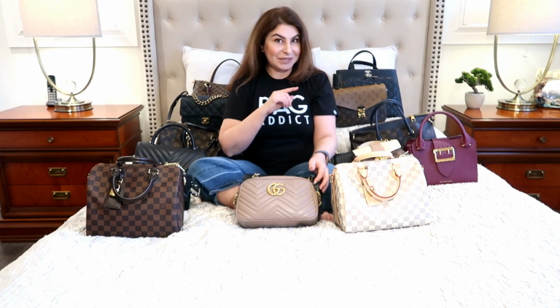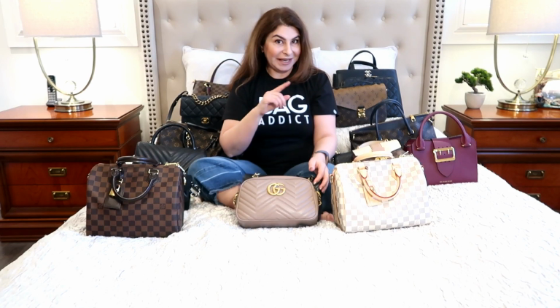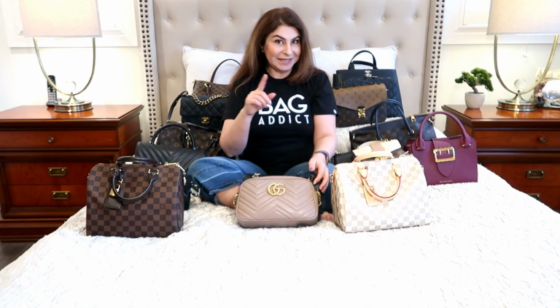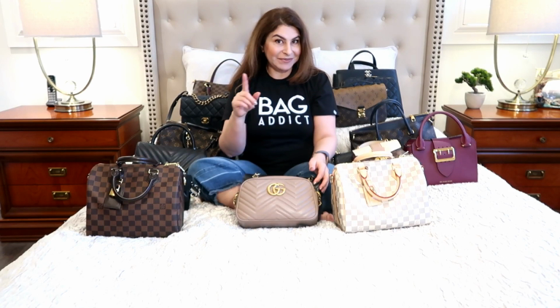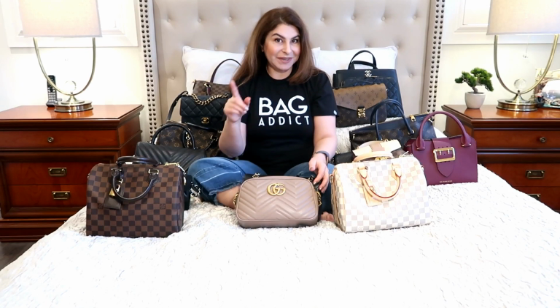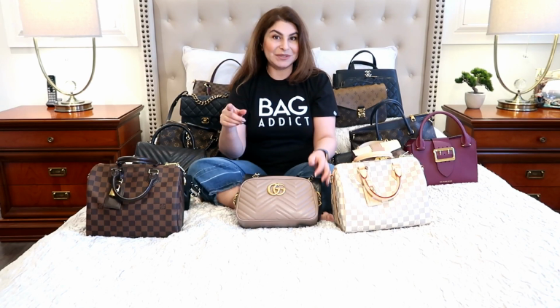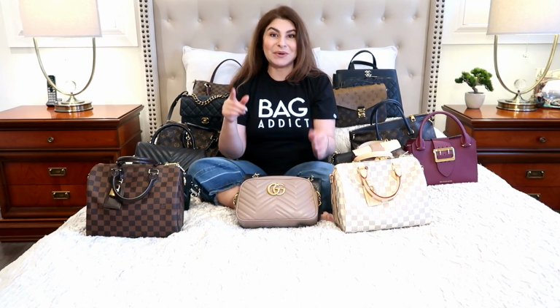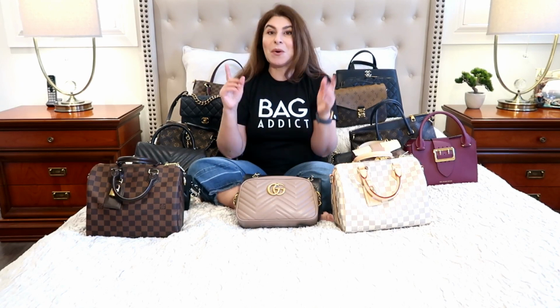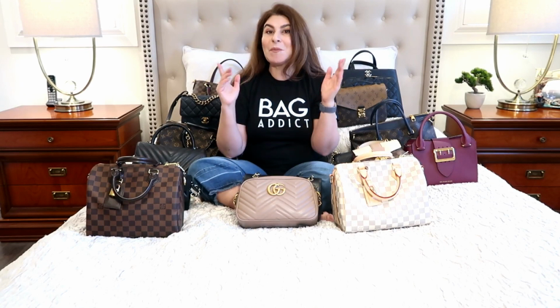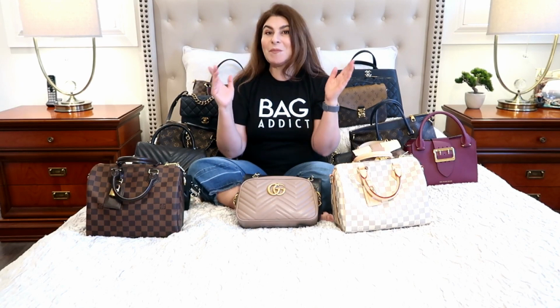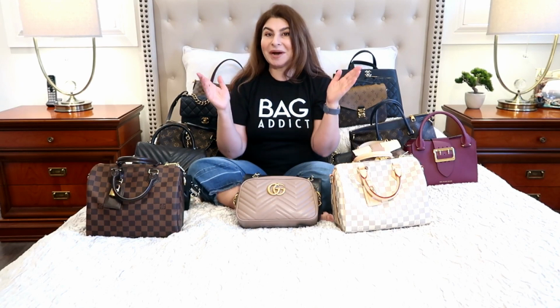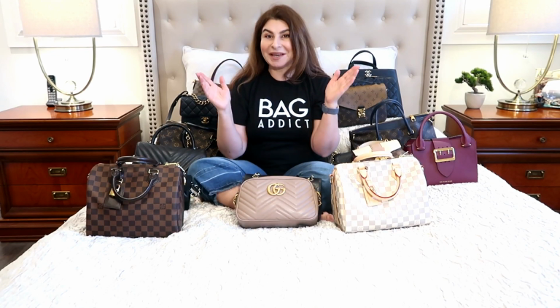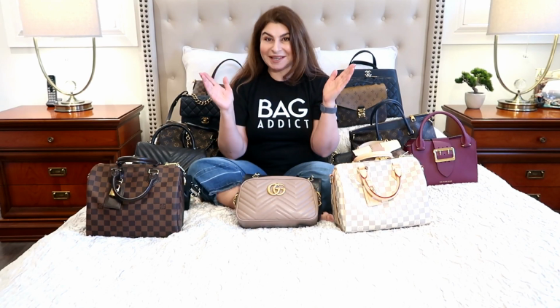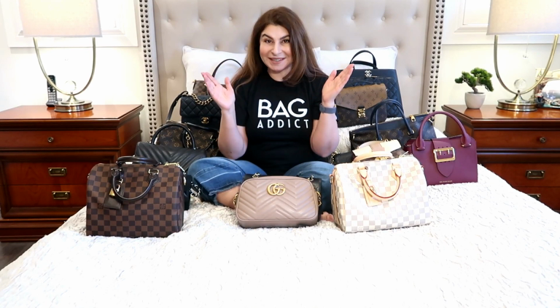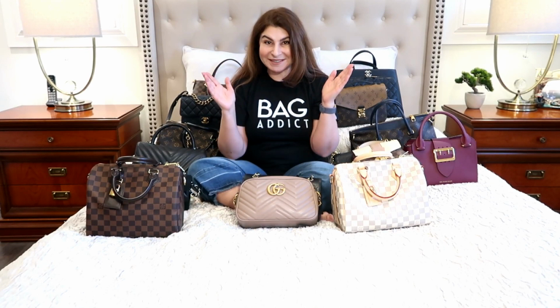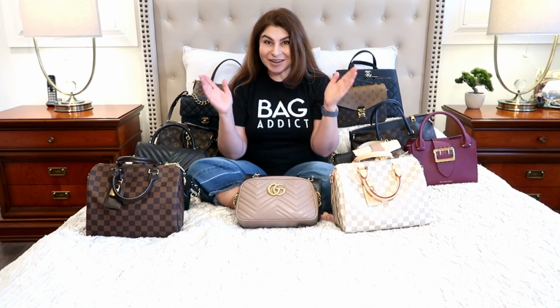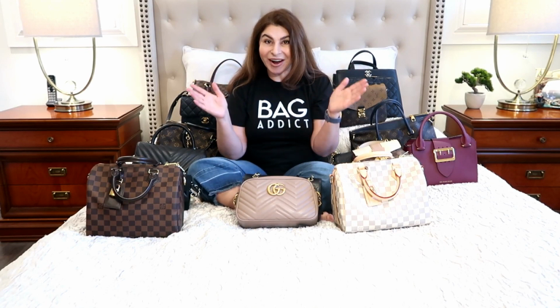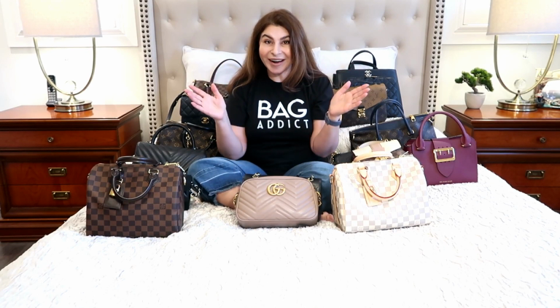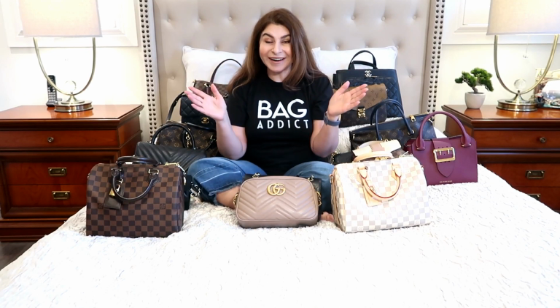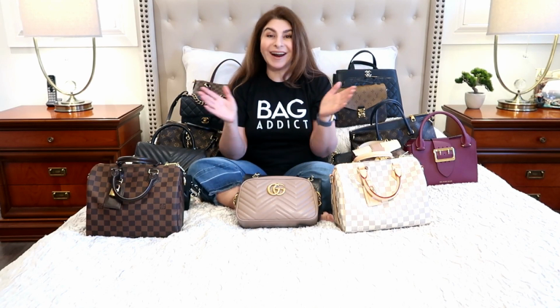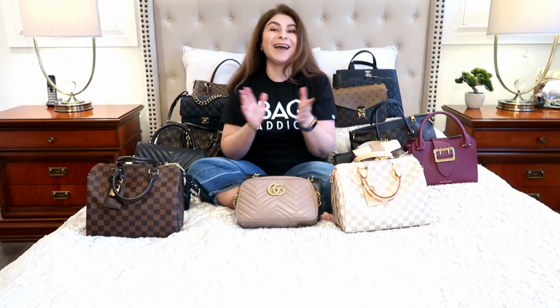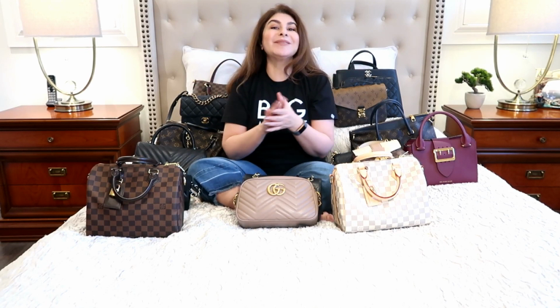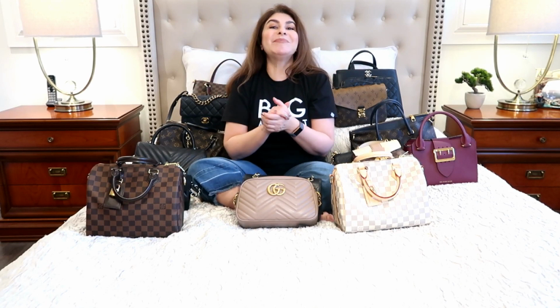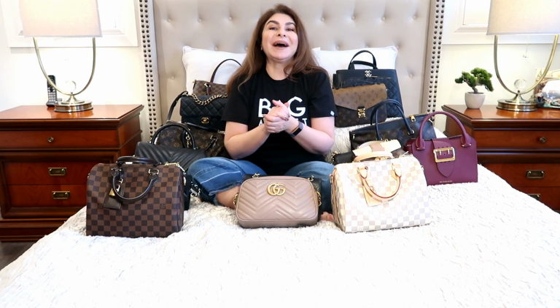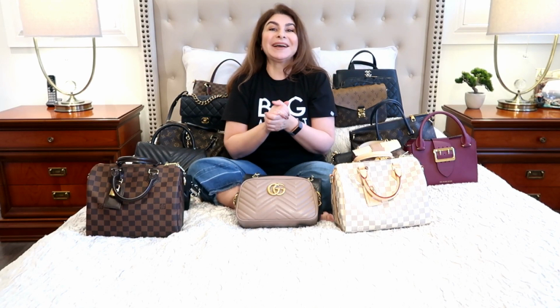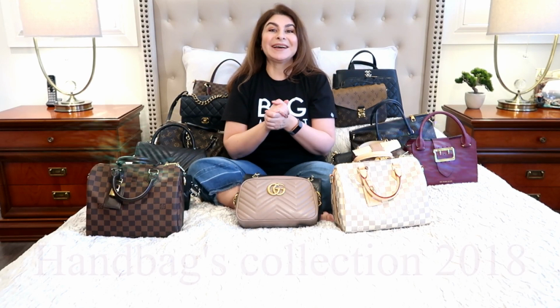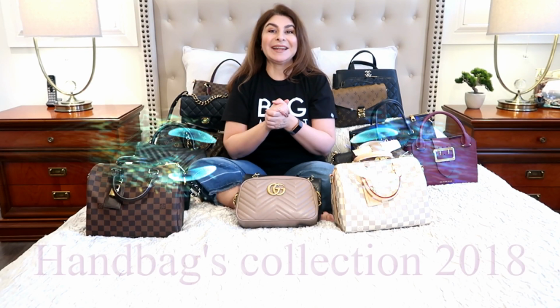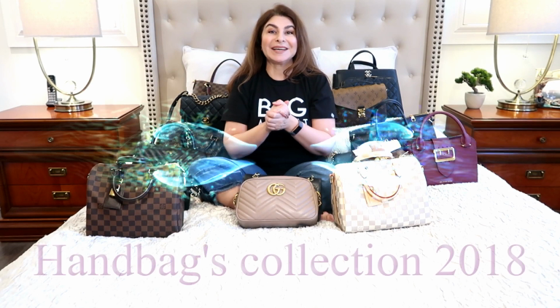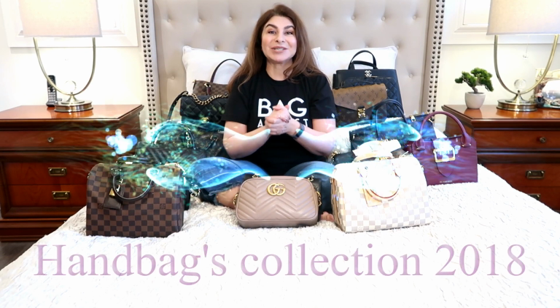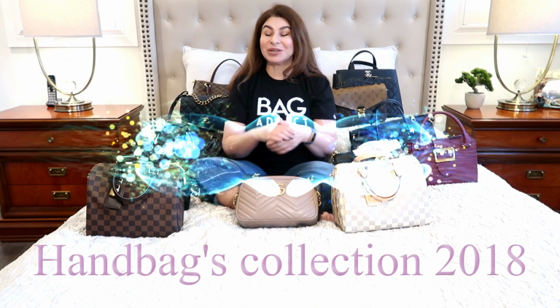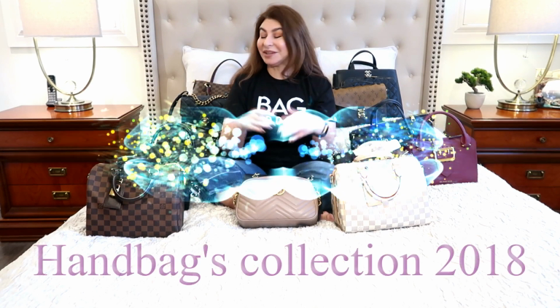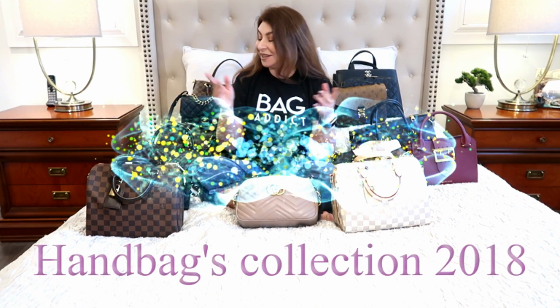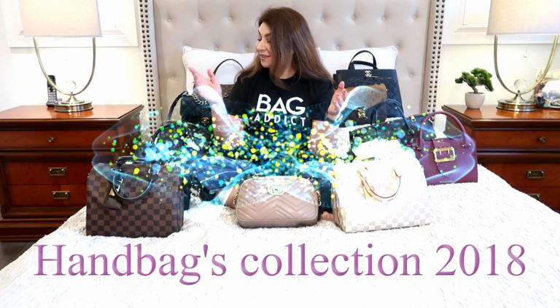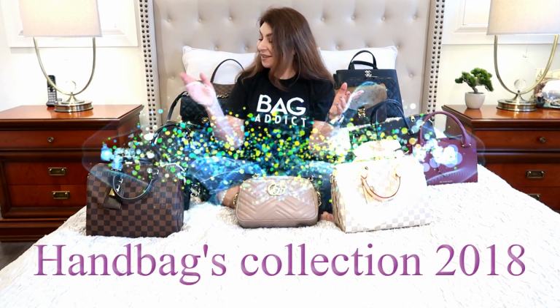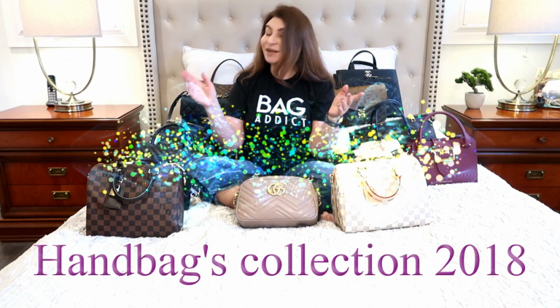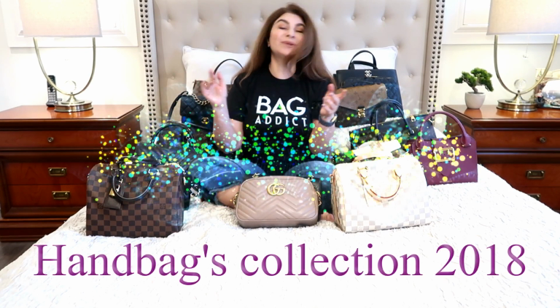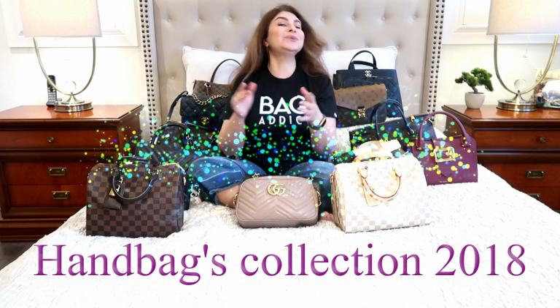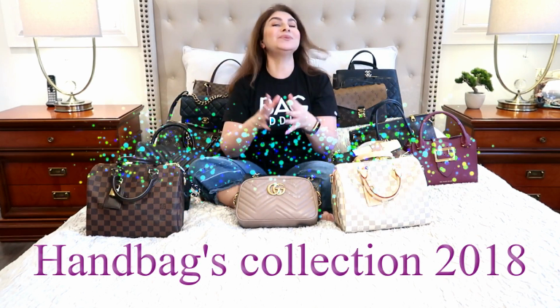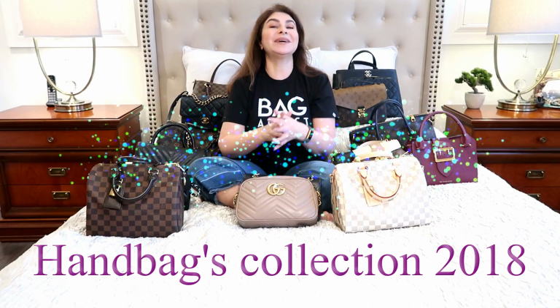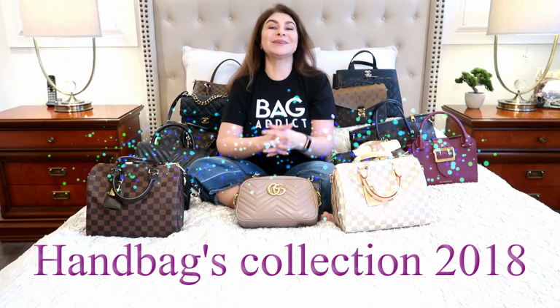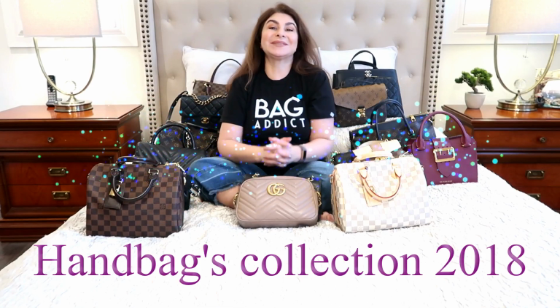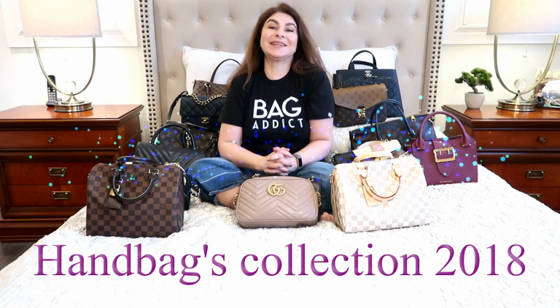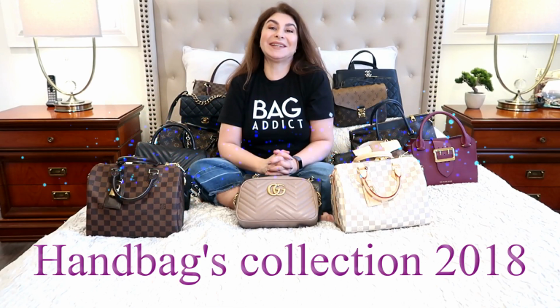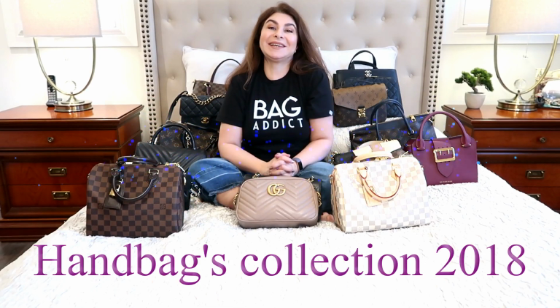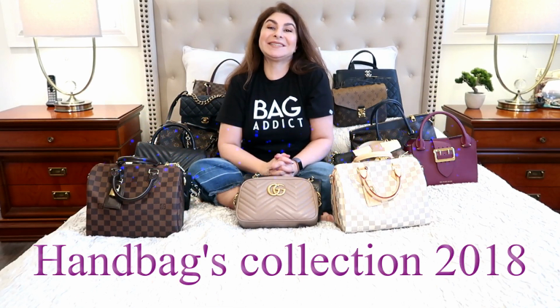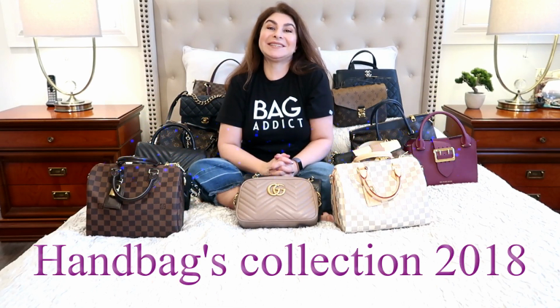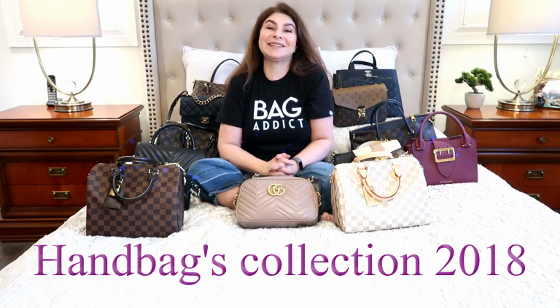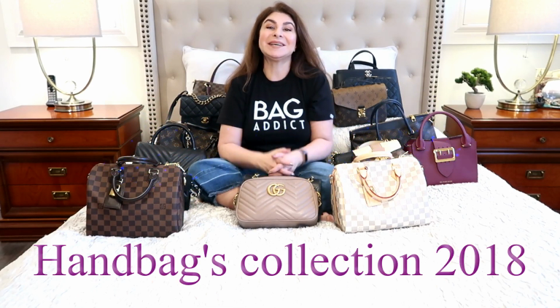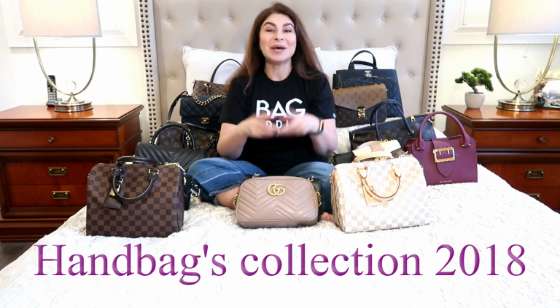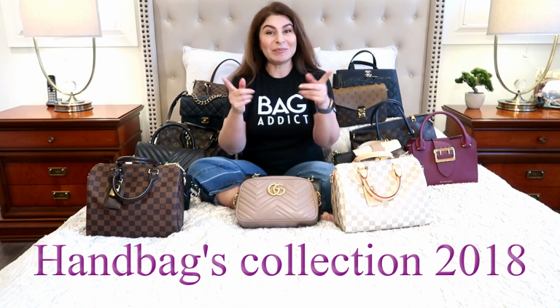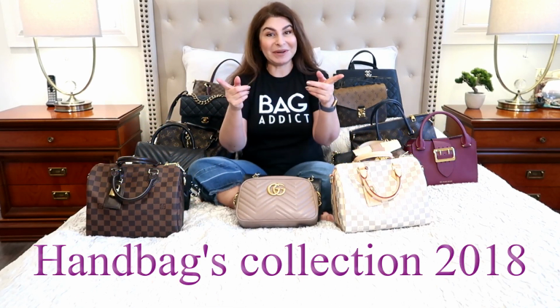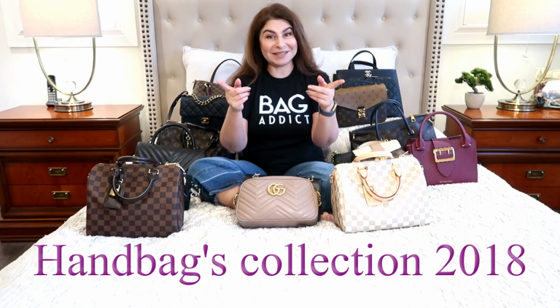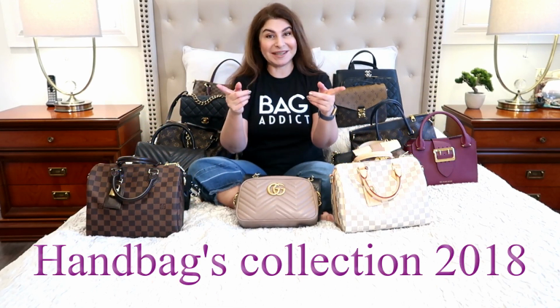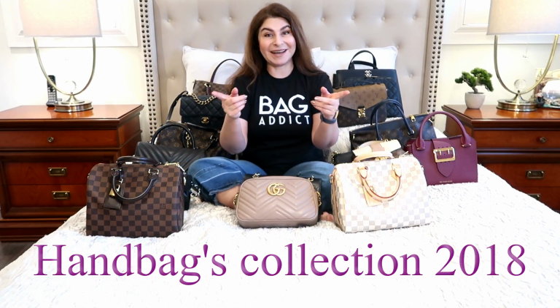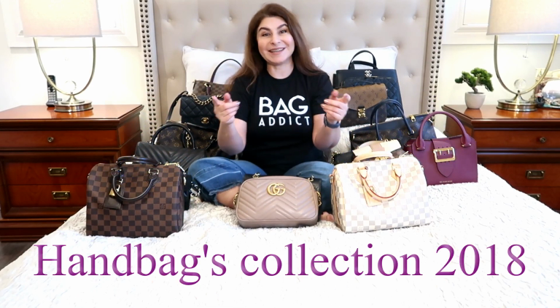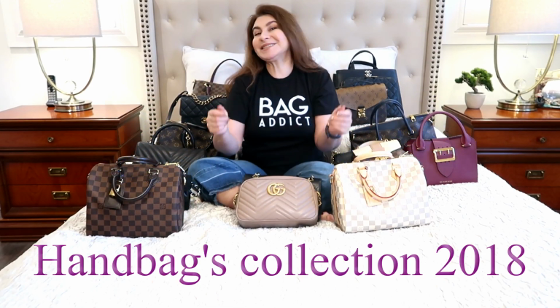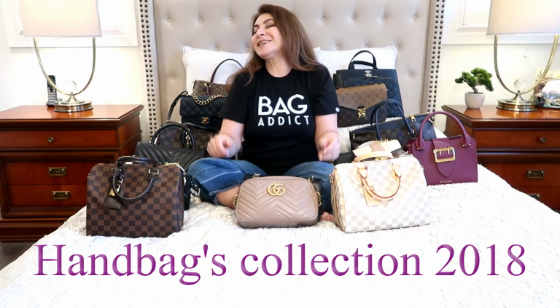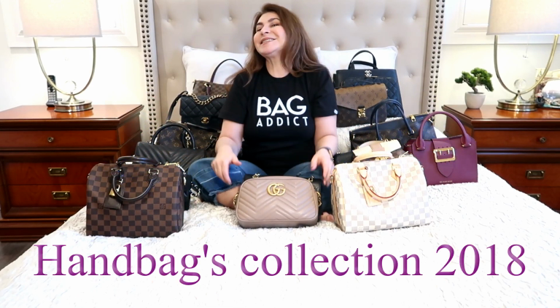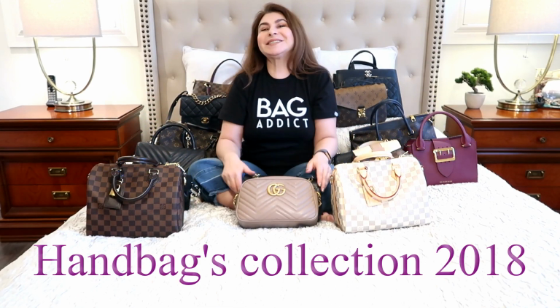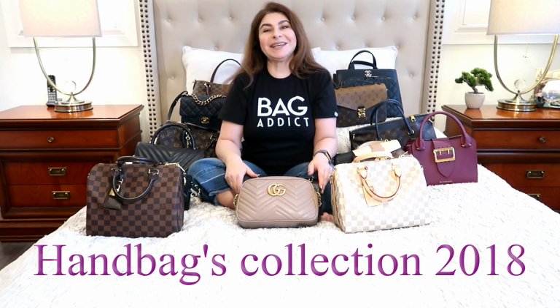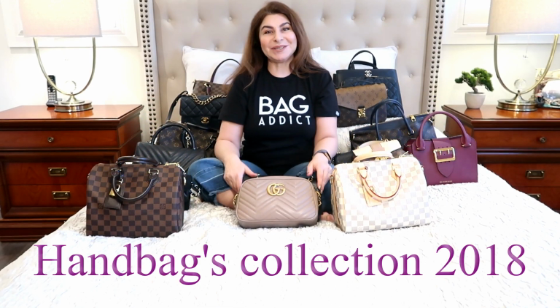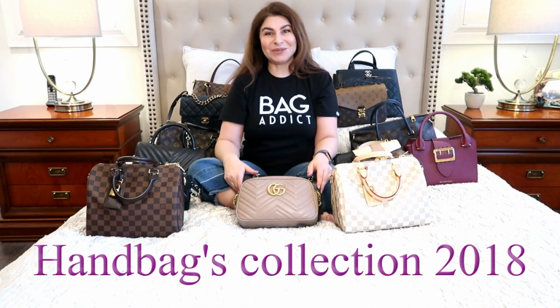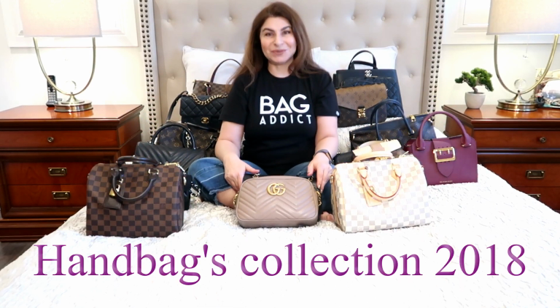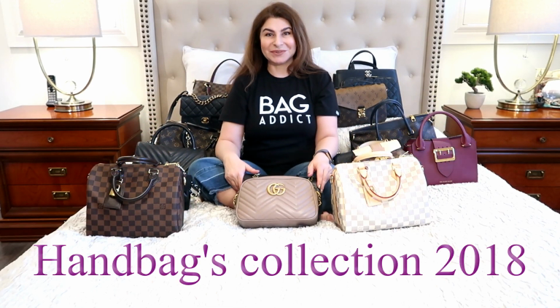Today's video: my entire handbag collection in 2019. Please stay tuned!